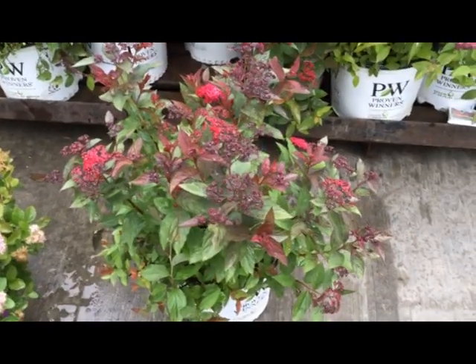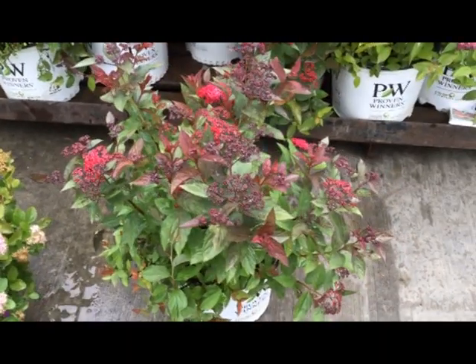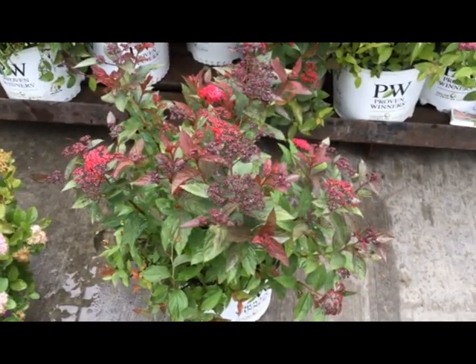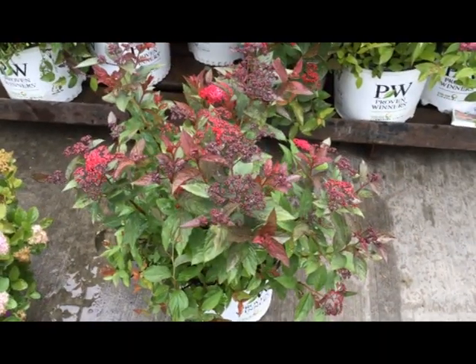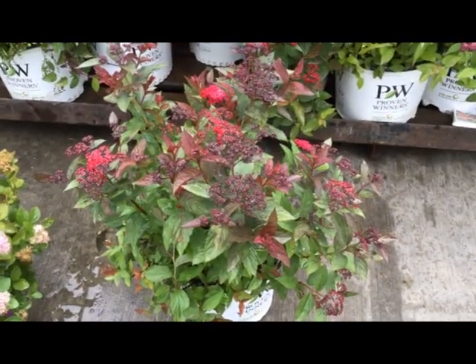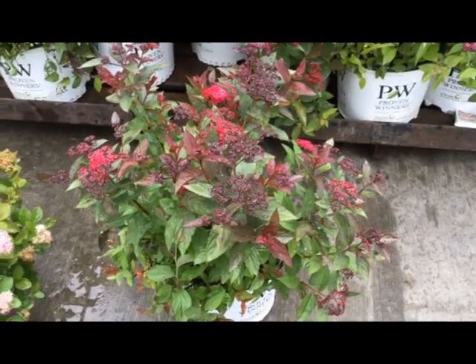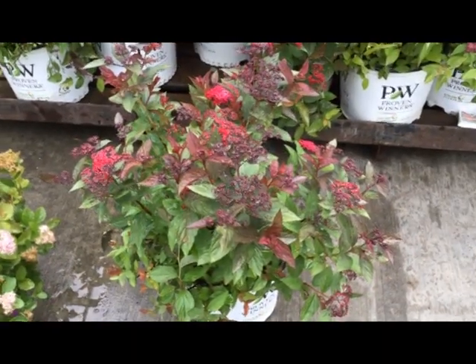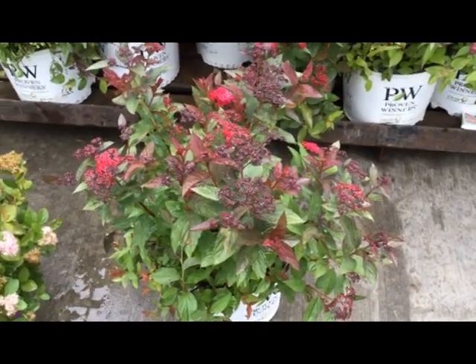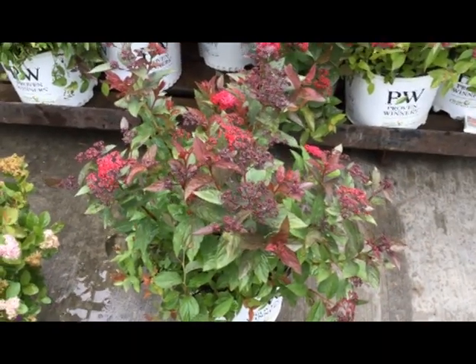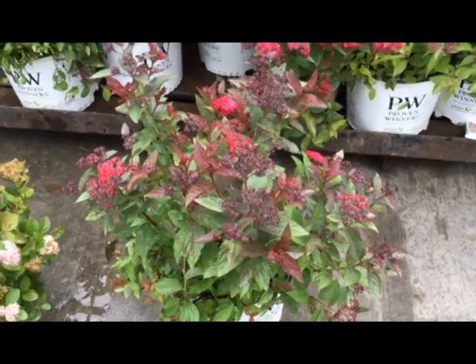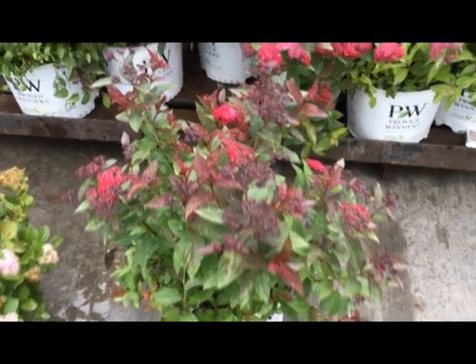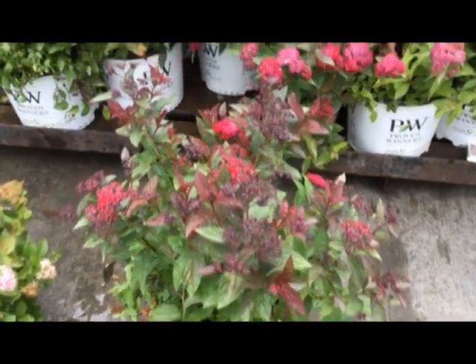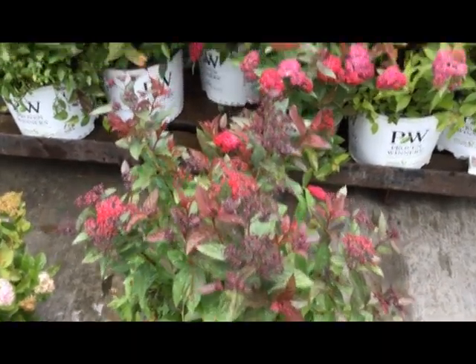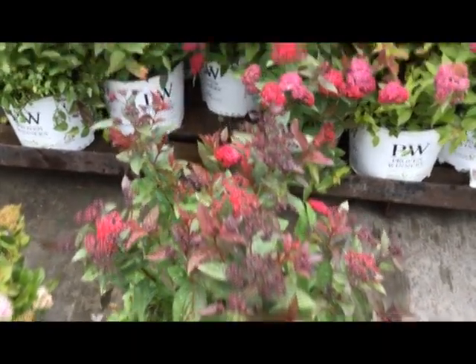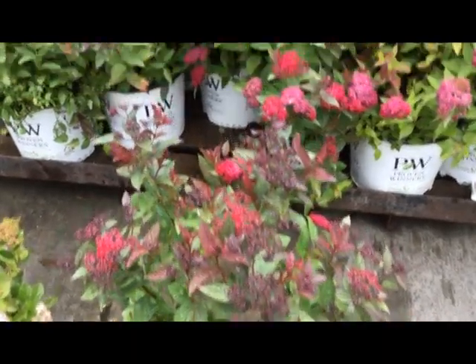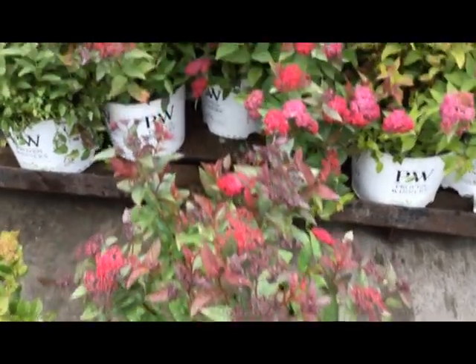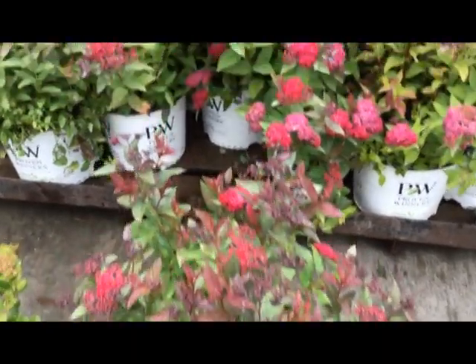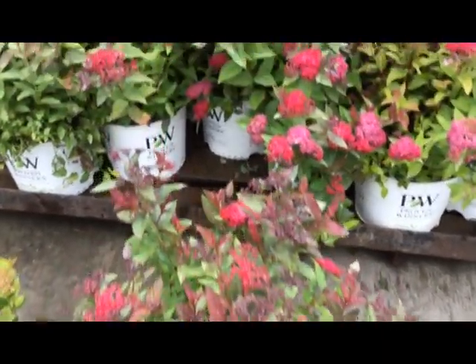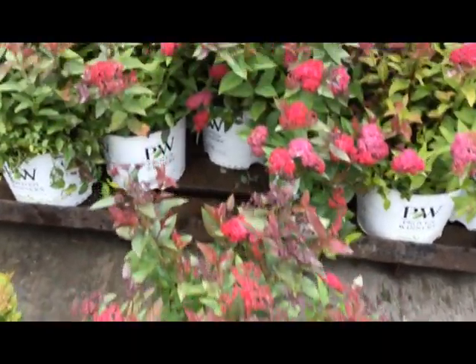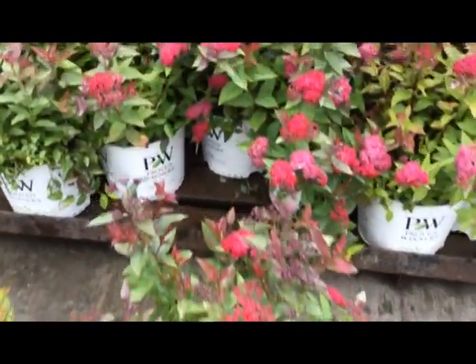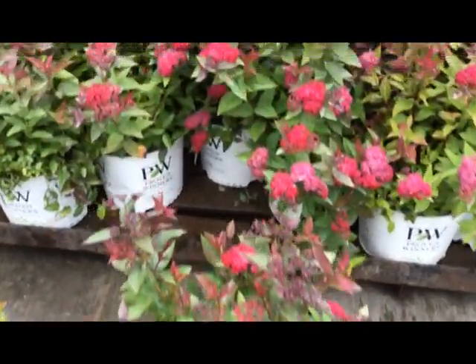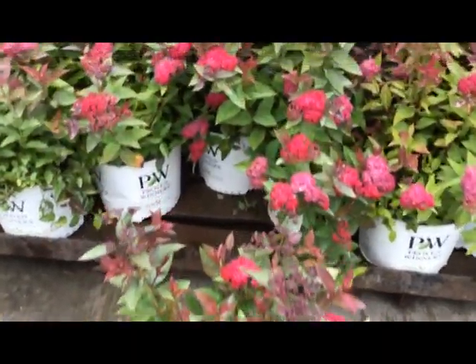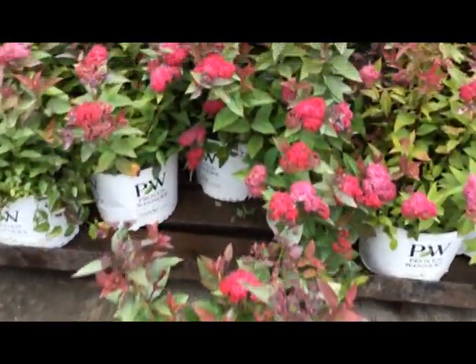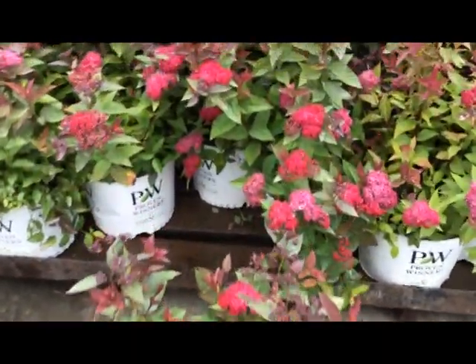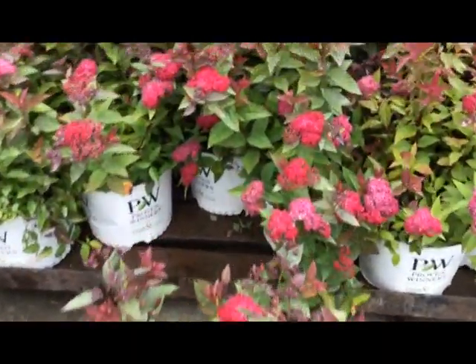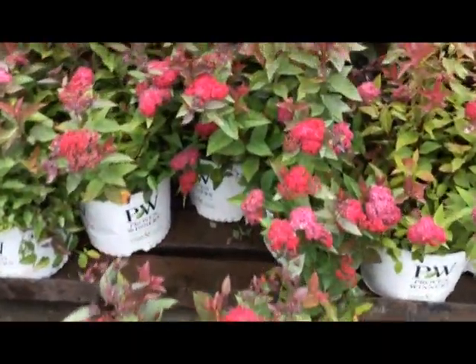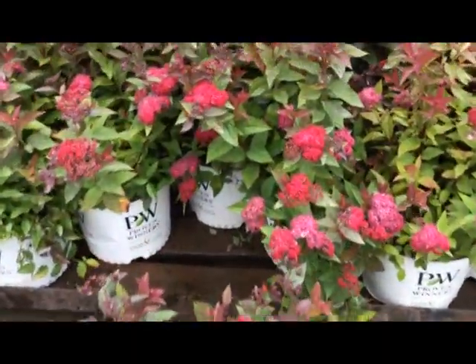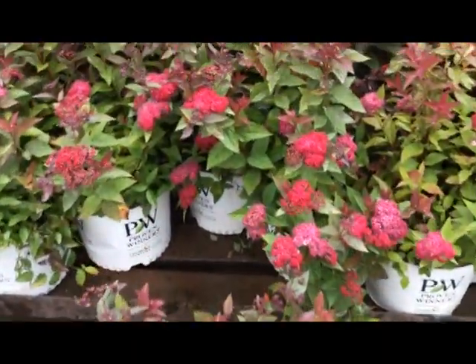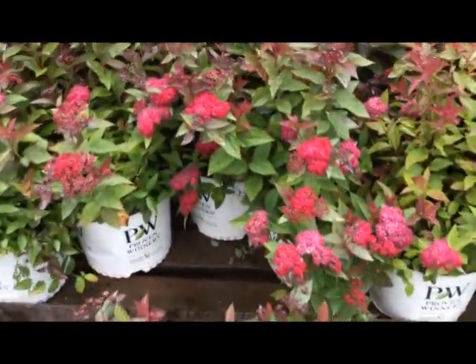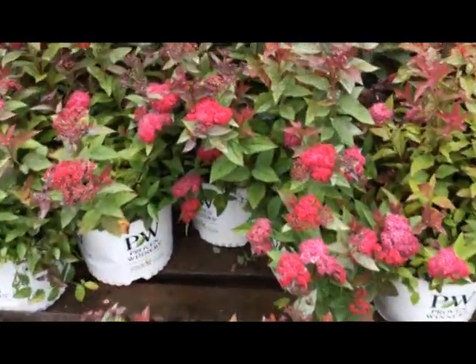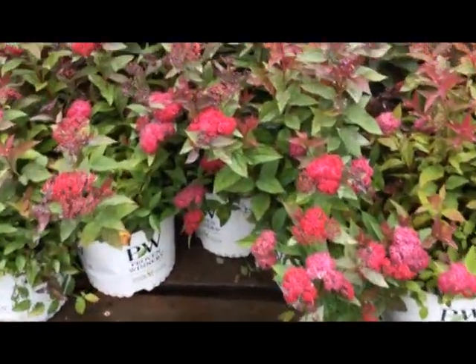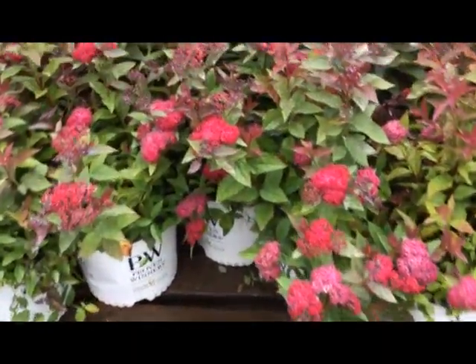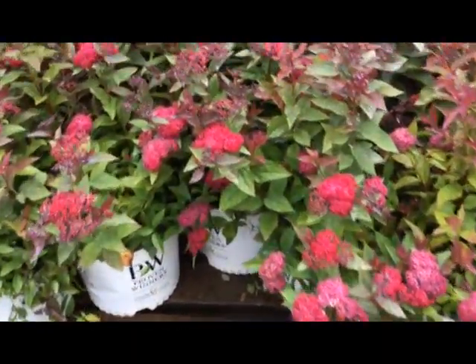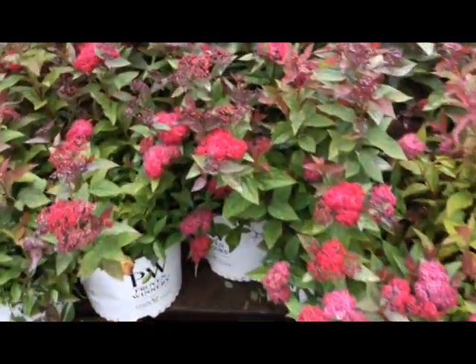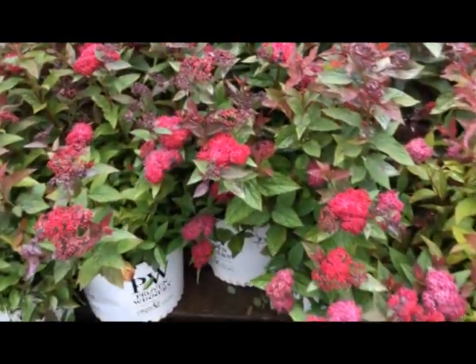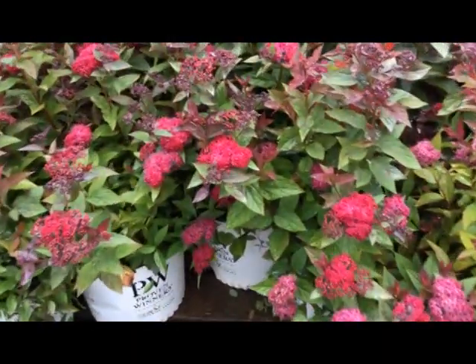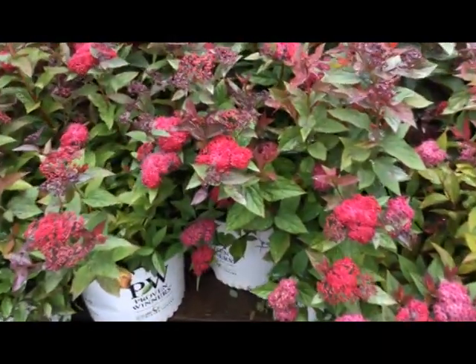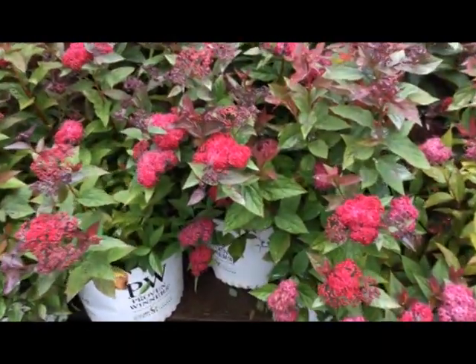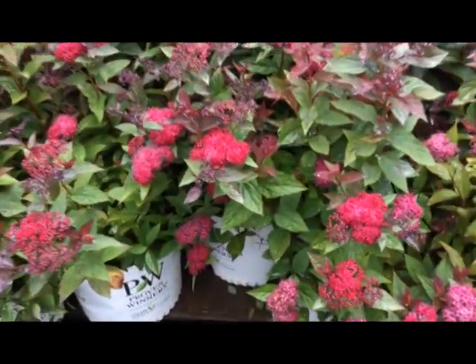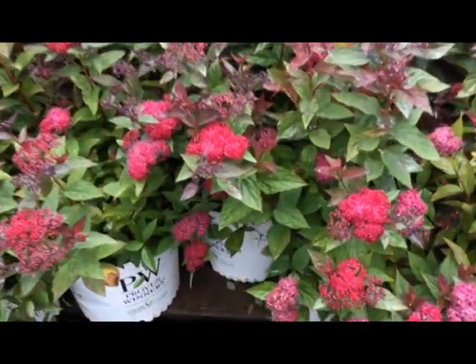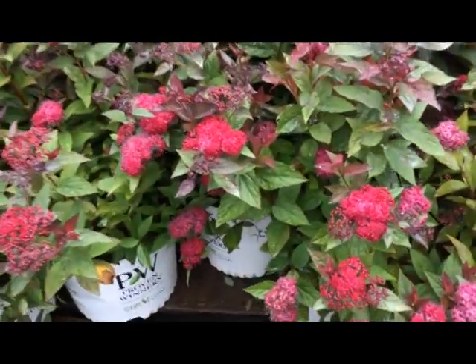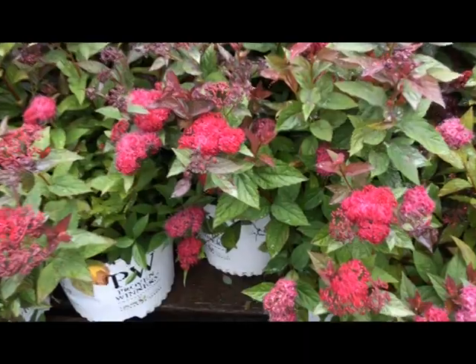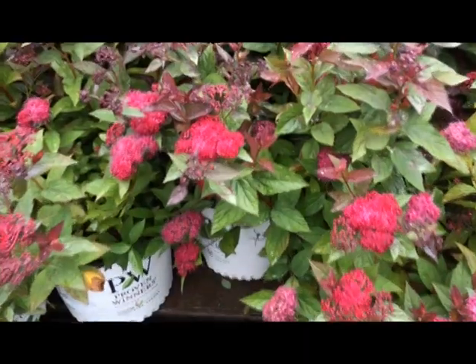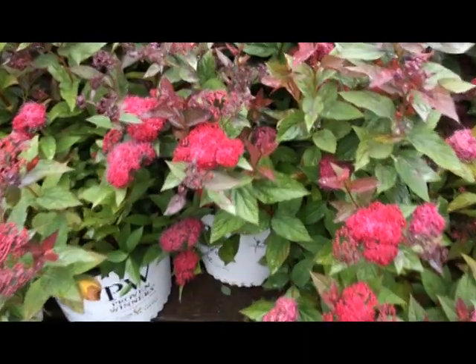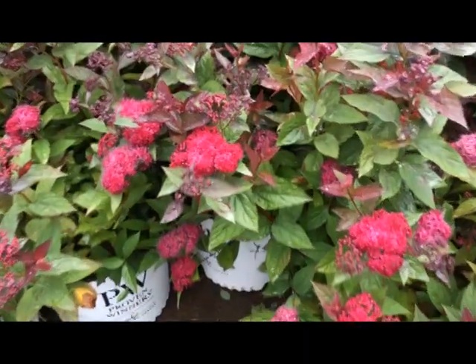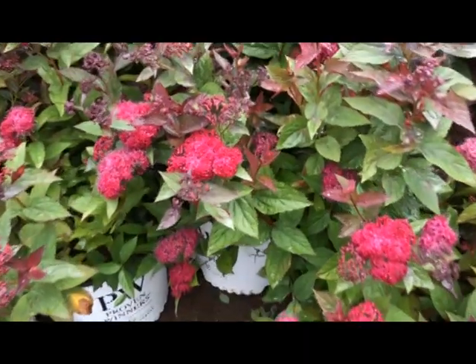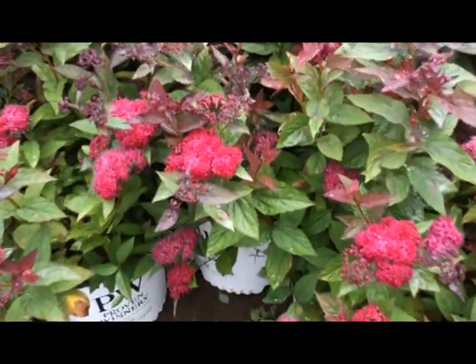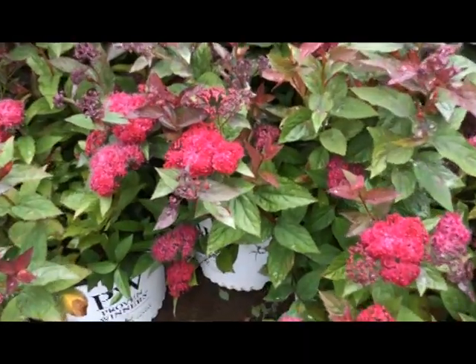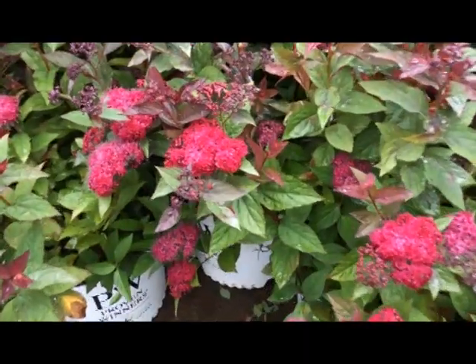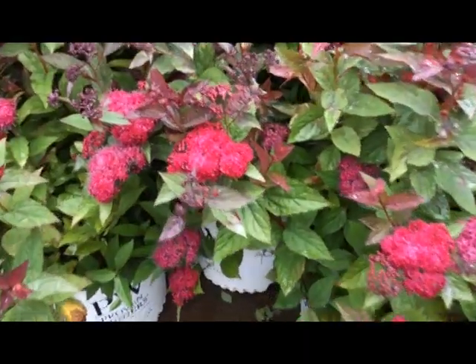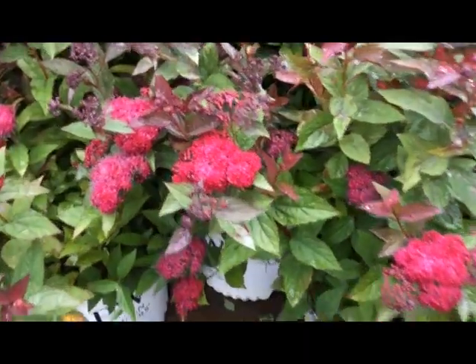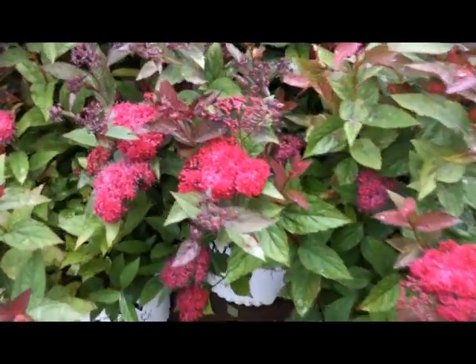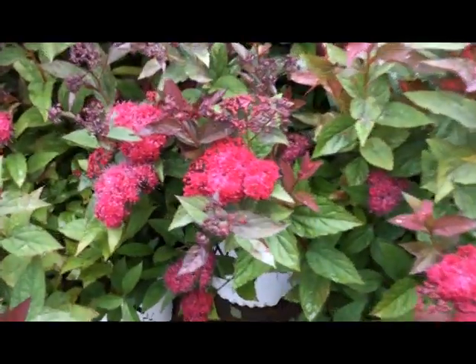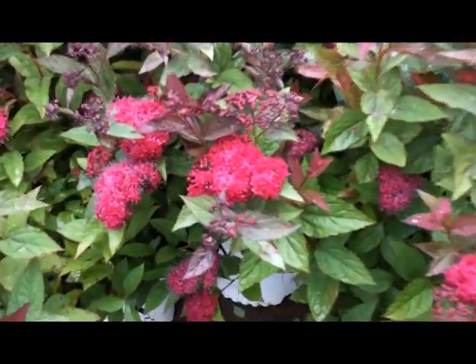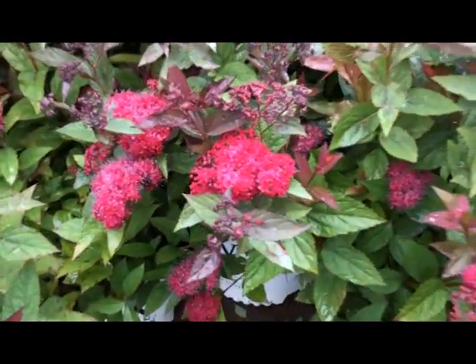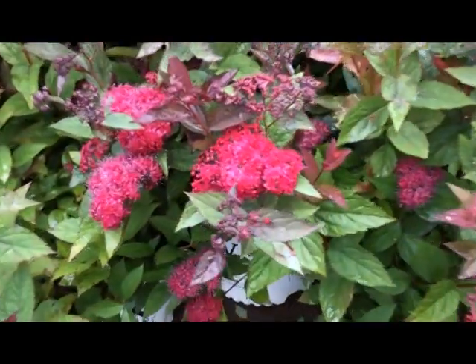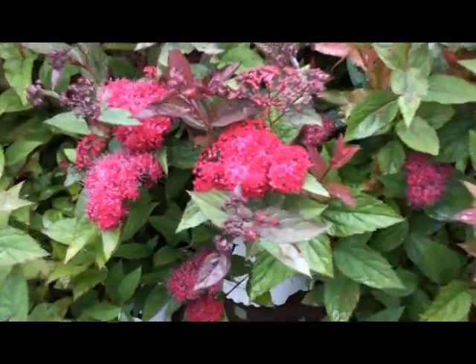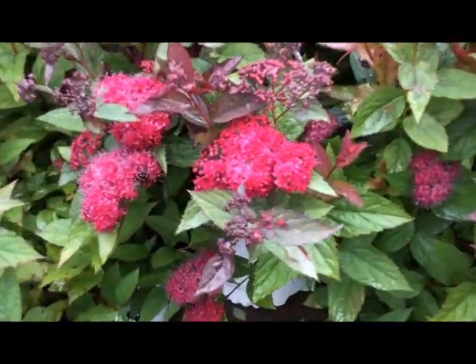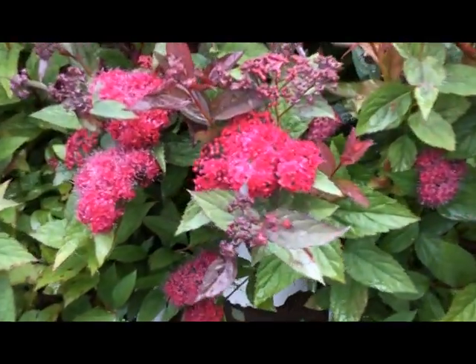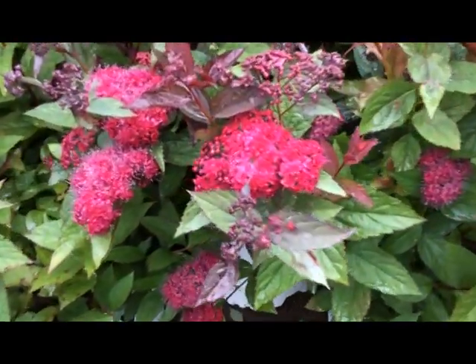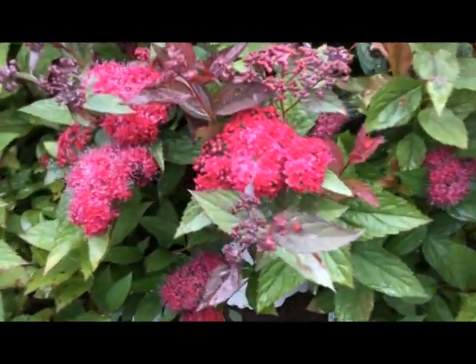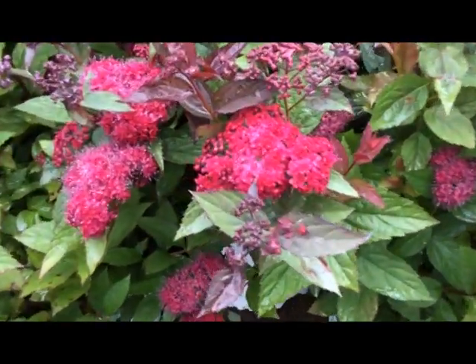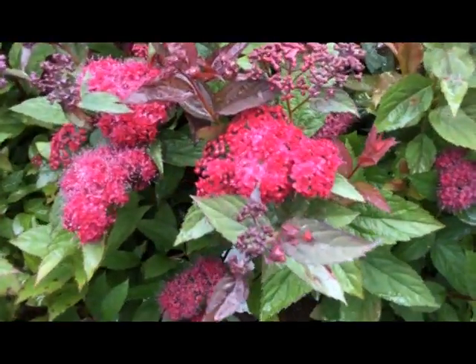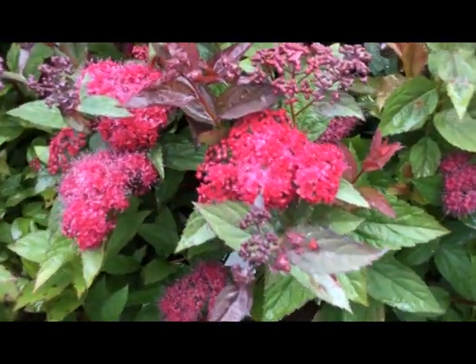Spirea doozy is really nice also — look at that red color, that red is brilliant.